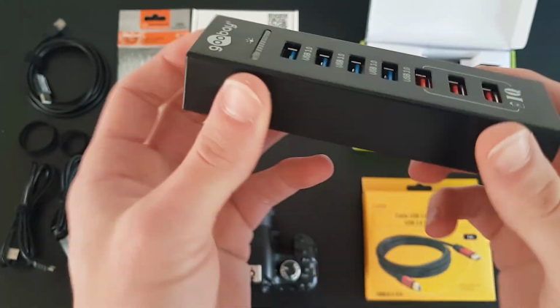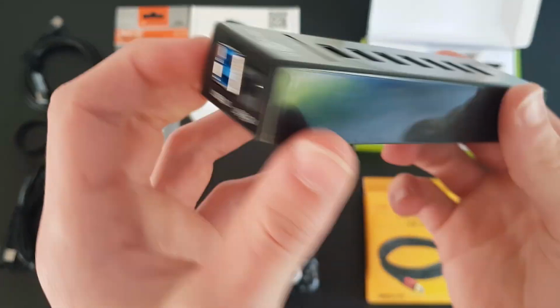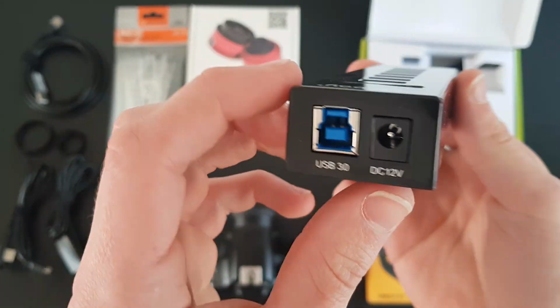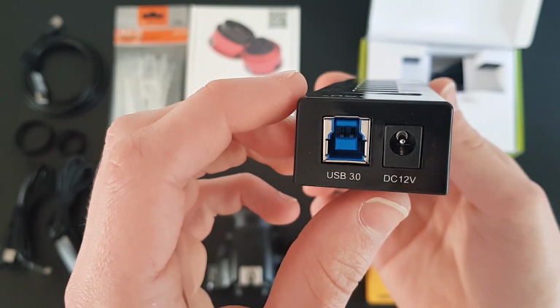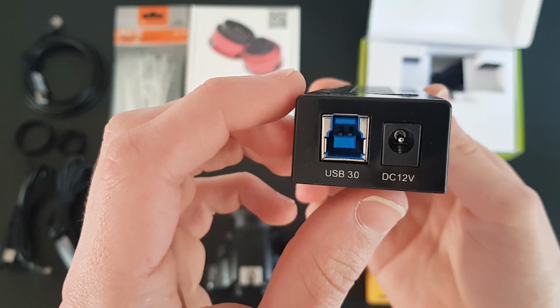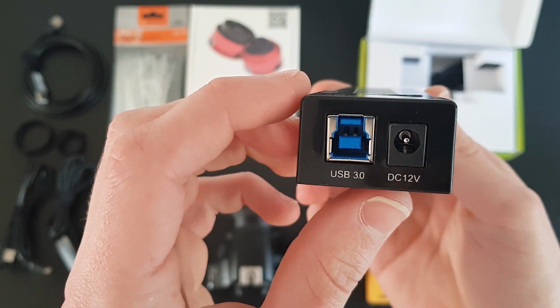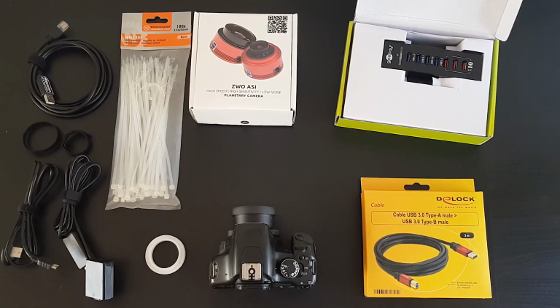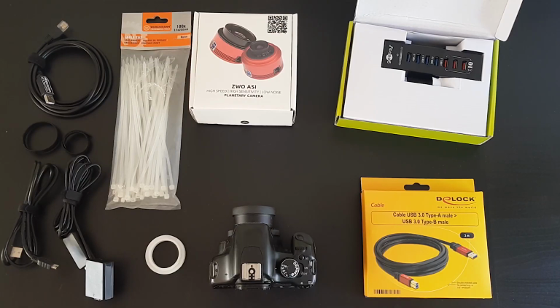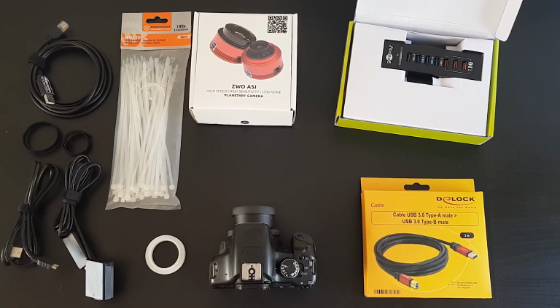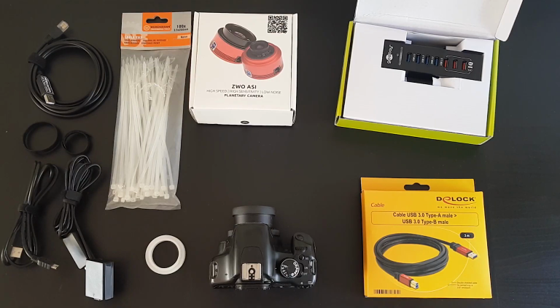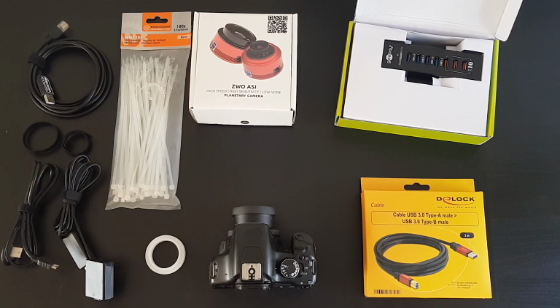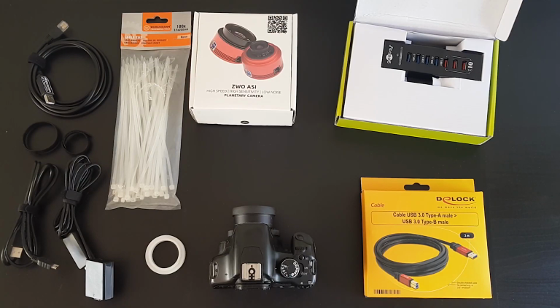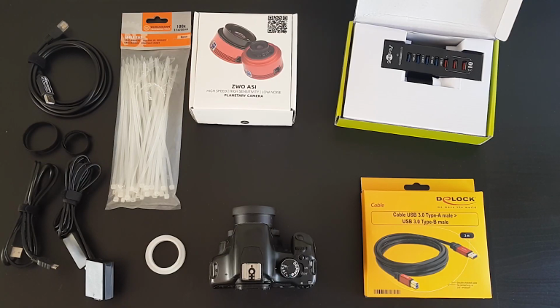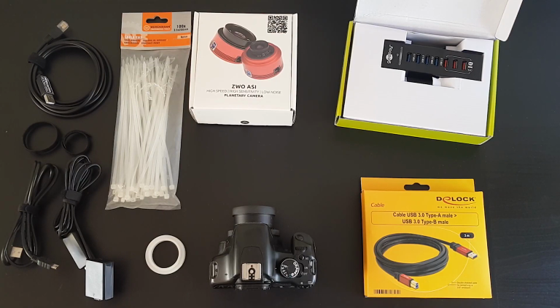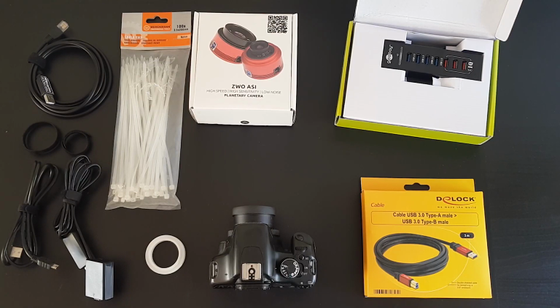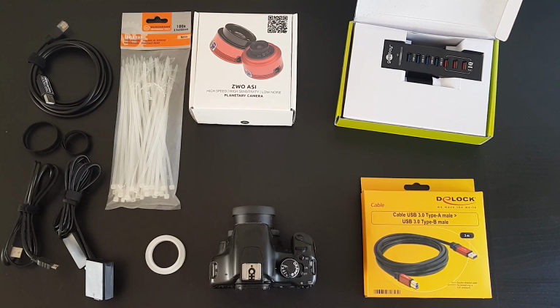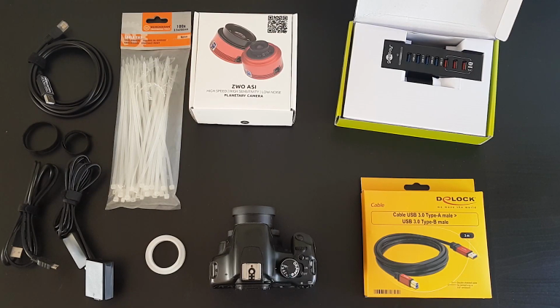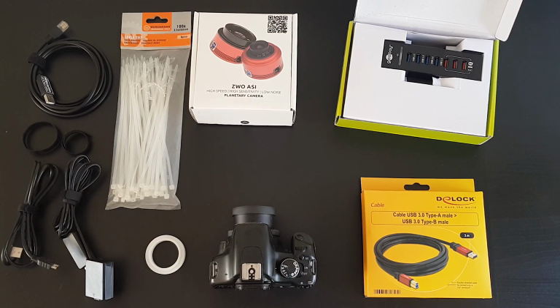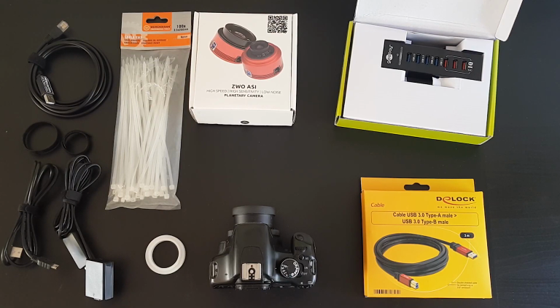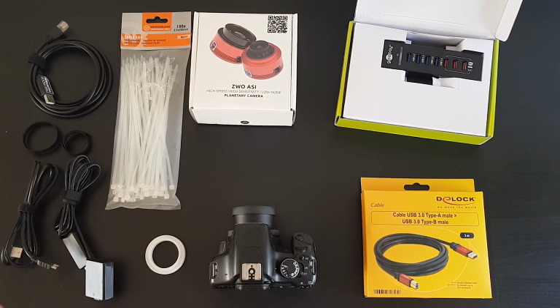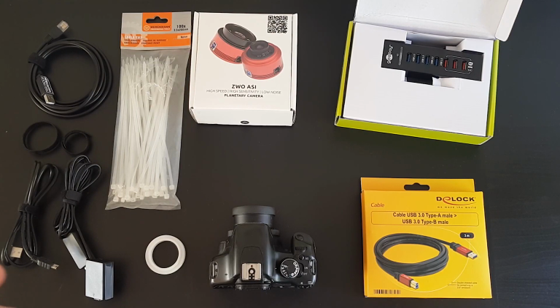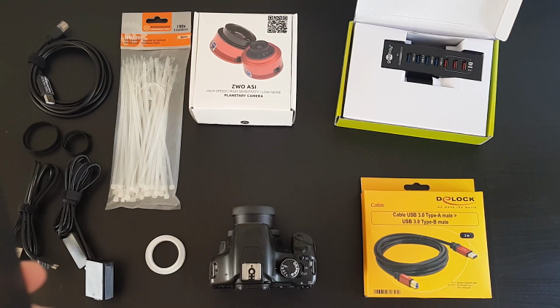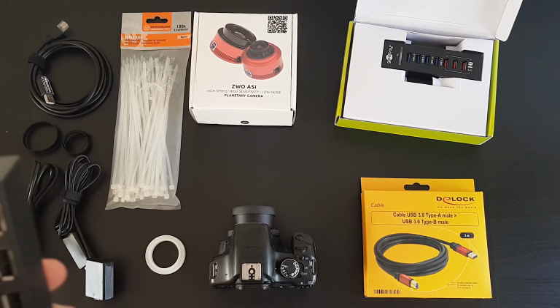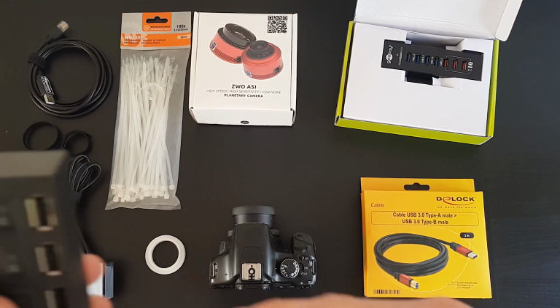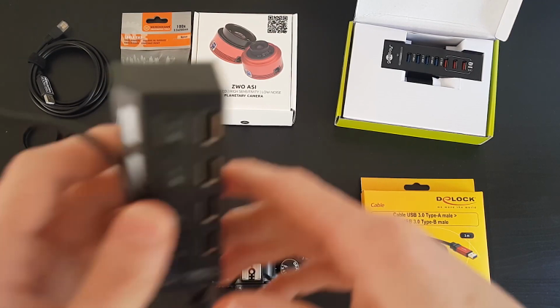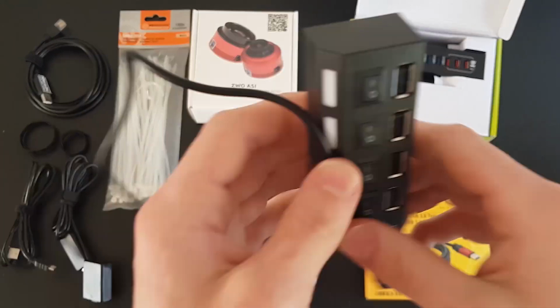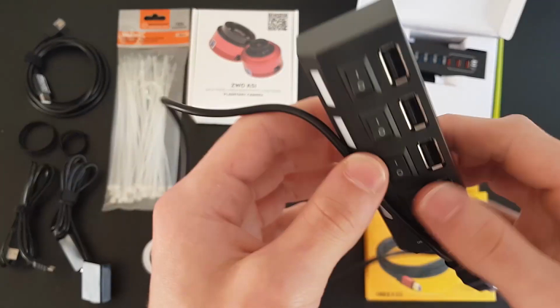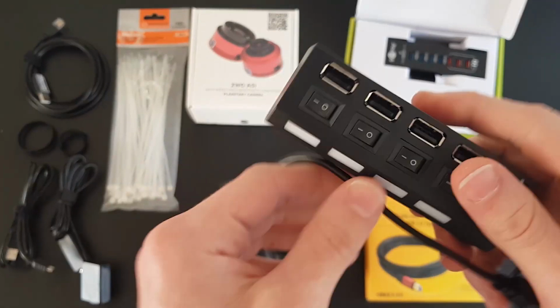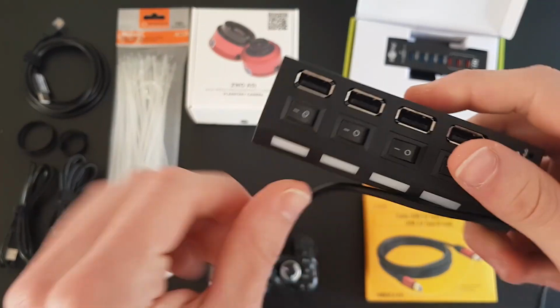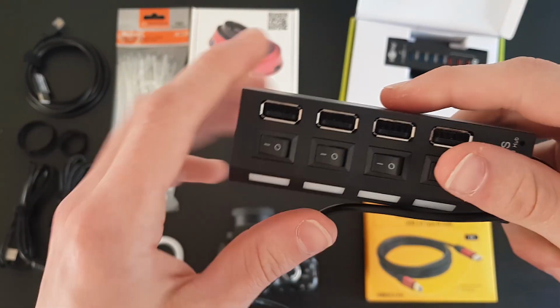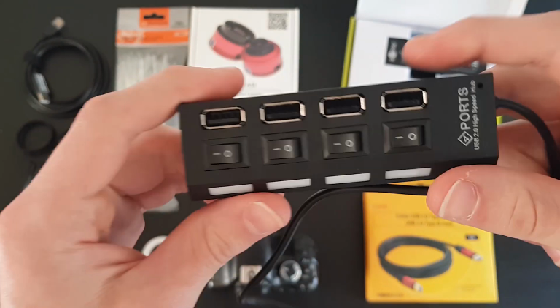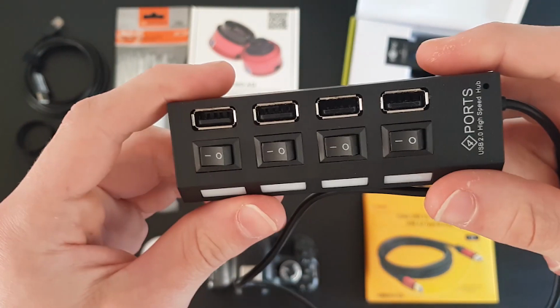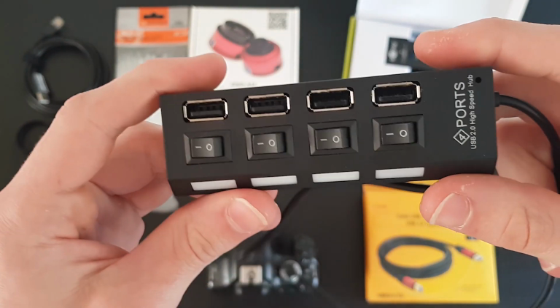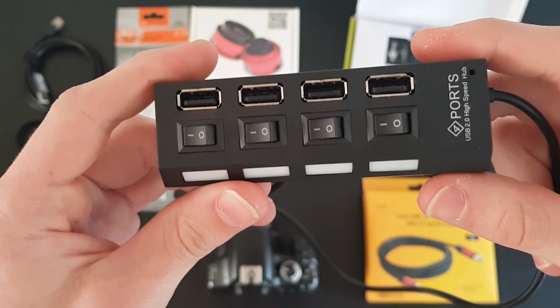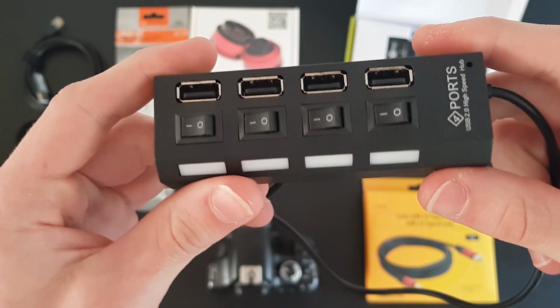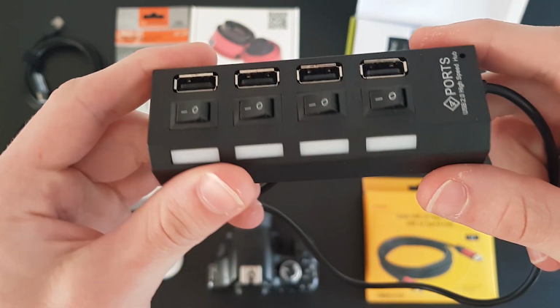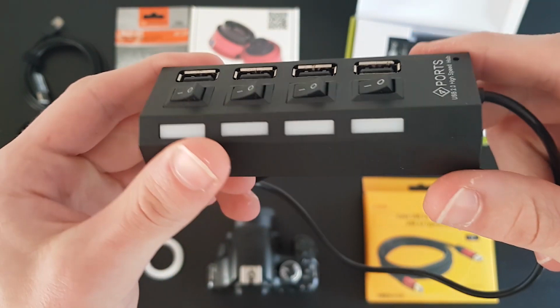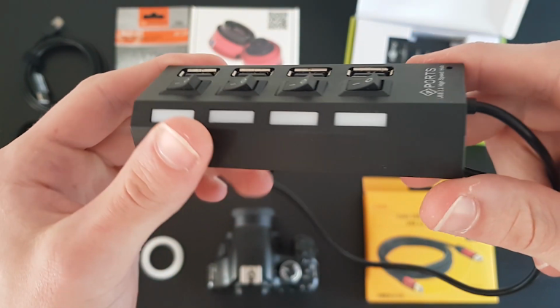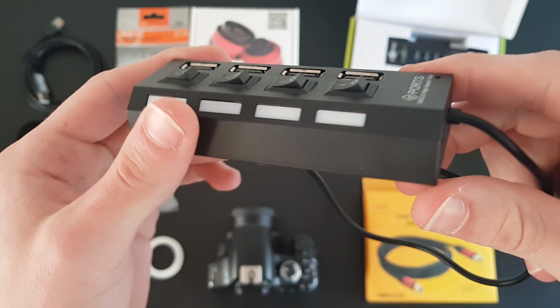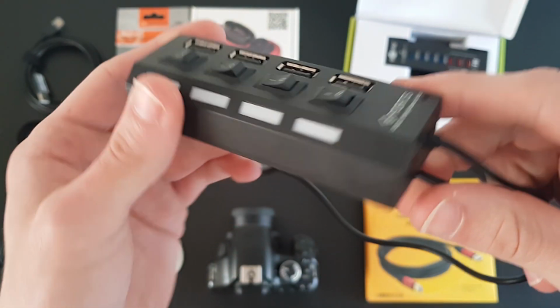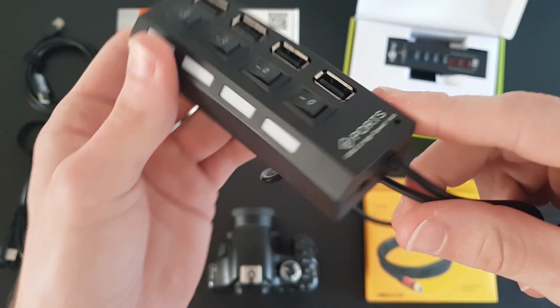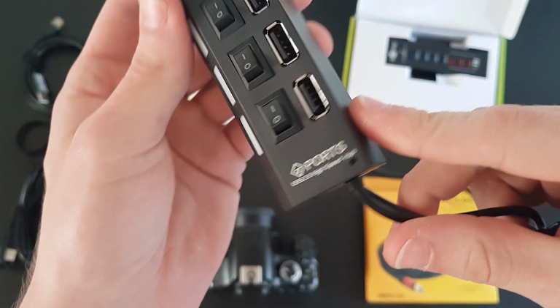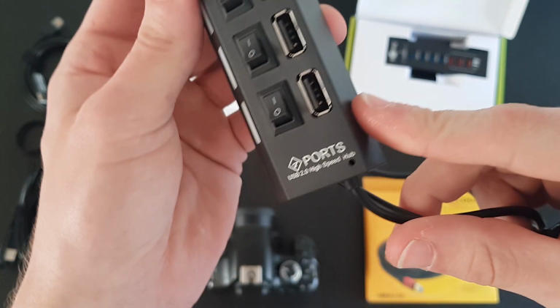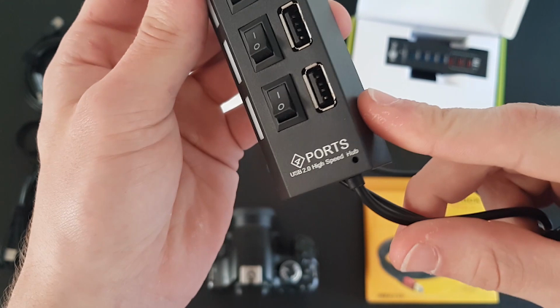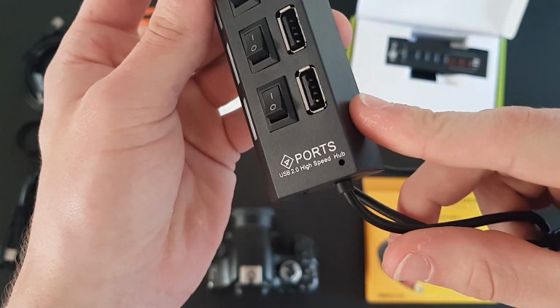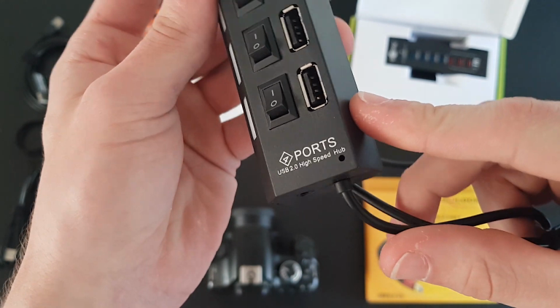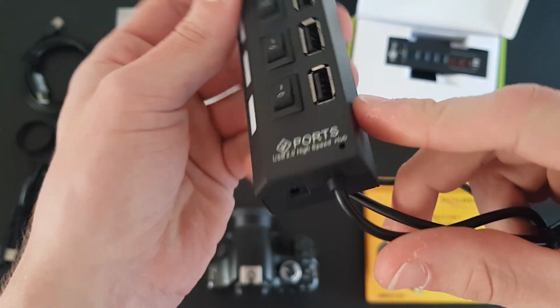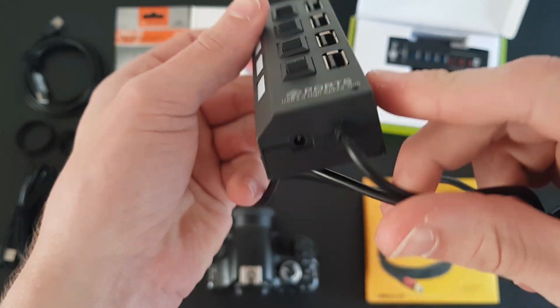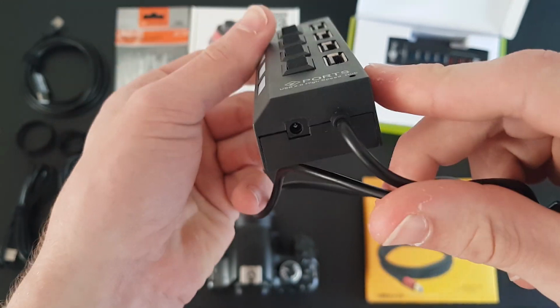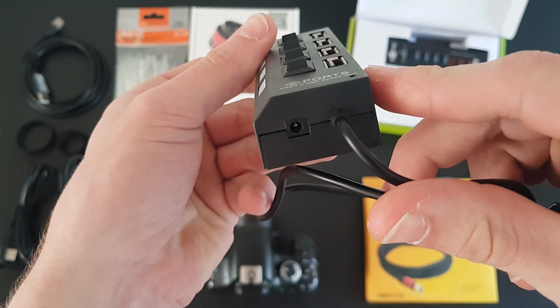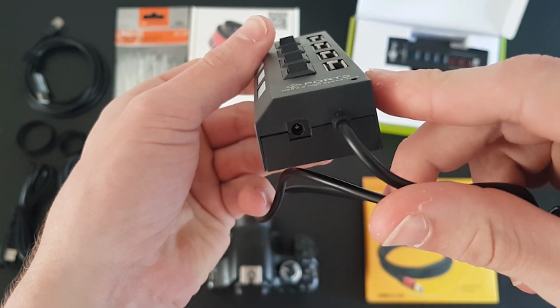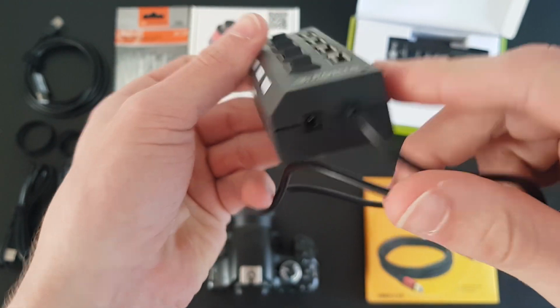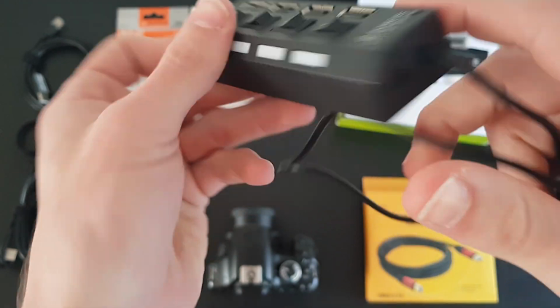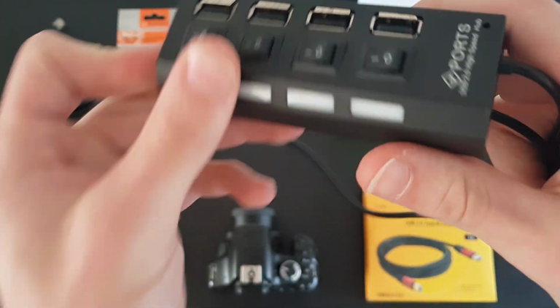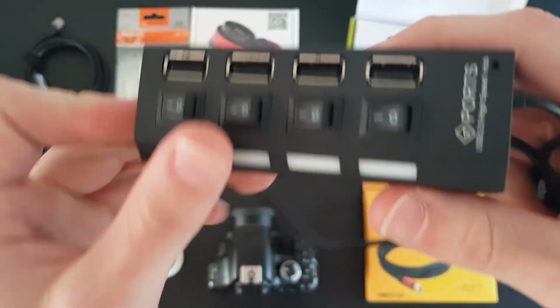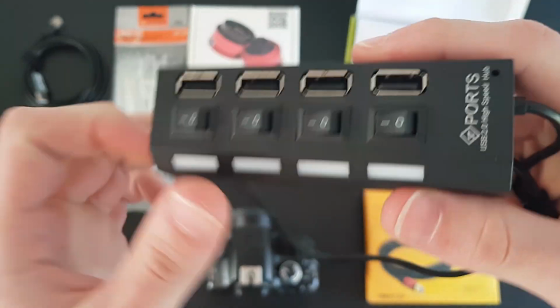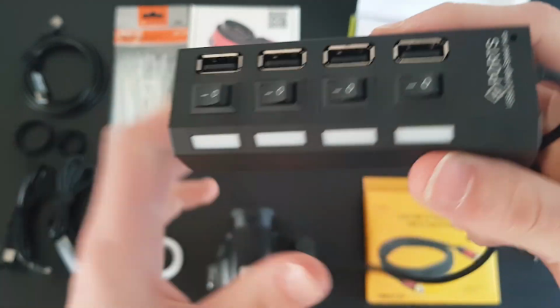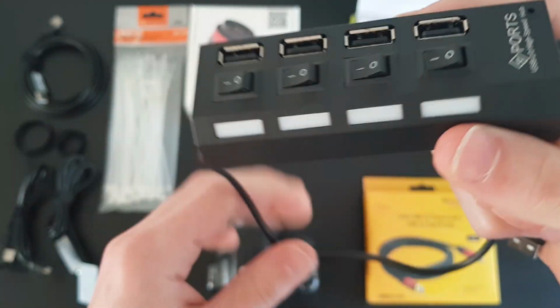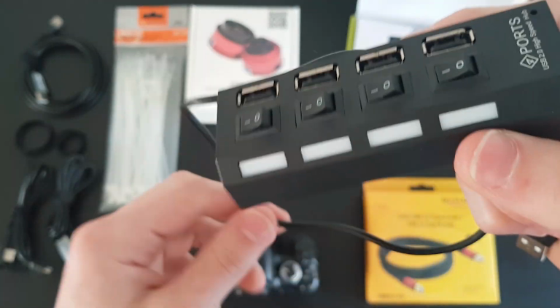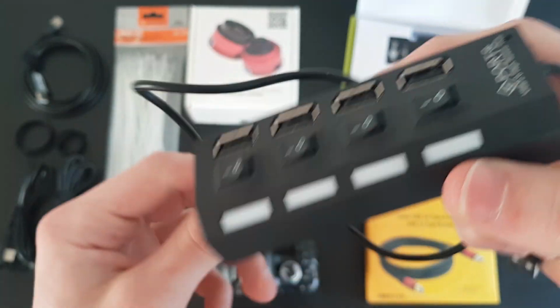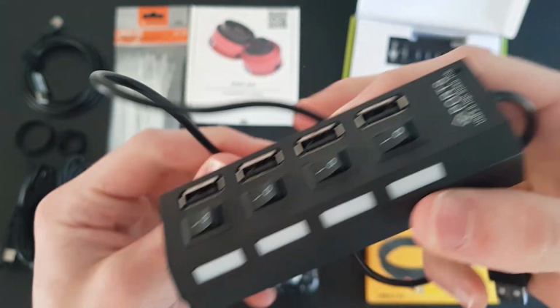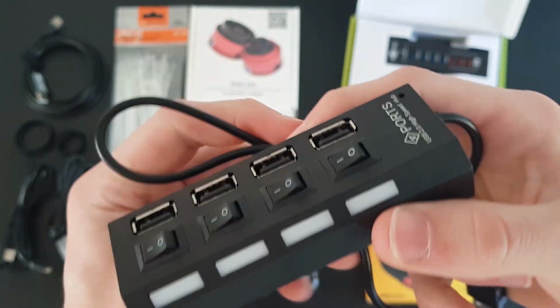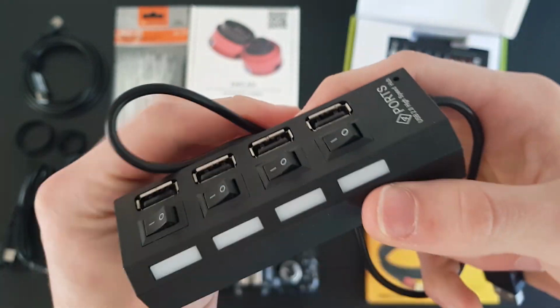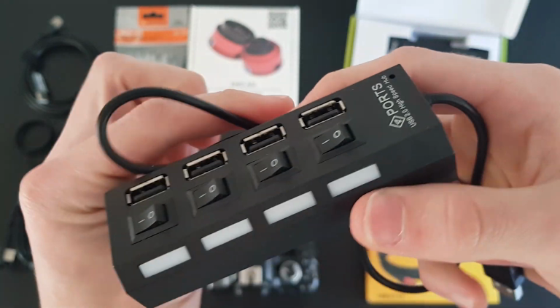I was using this USB 2.0 hub at first, but I heard it can surge power into your computer and damage it.